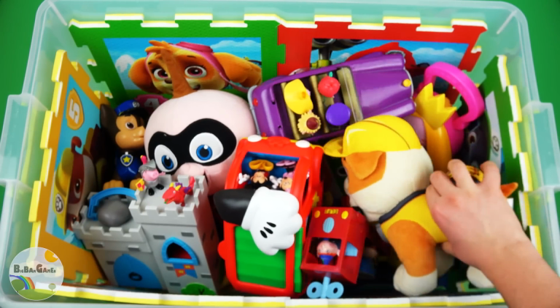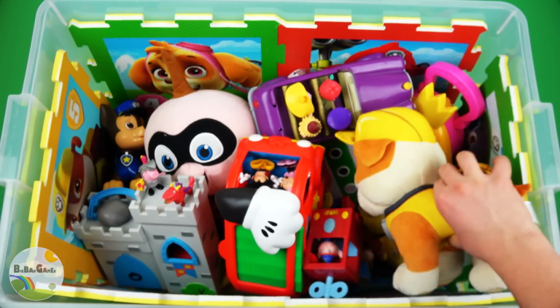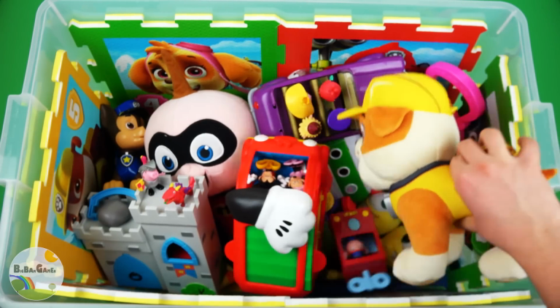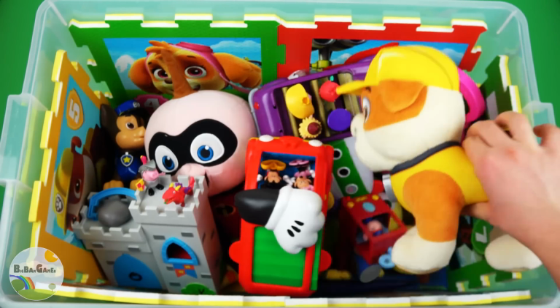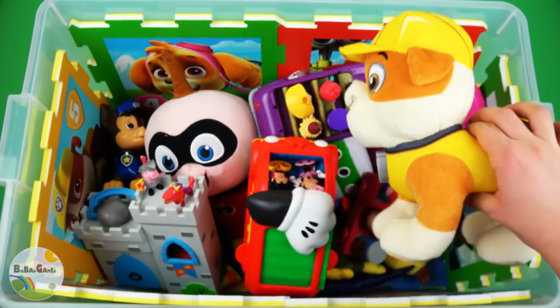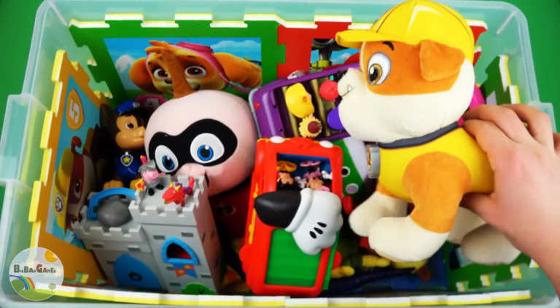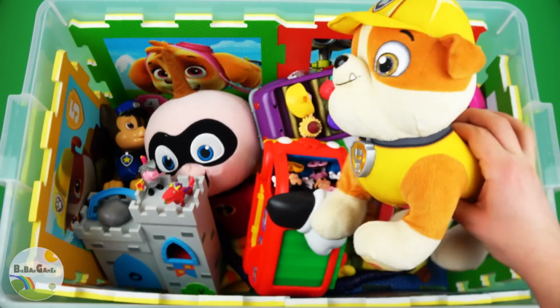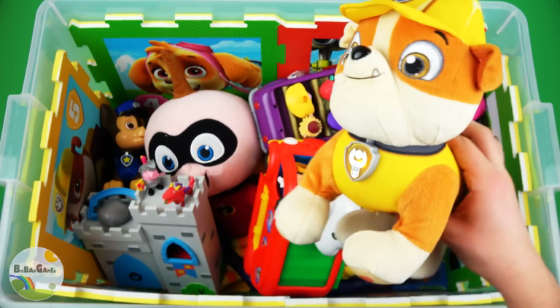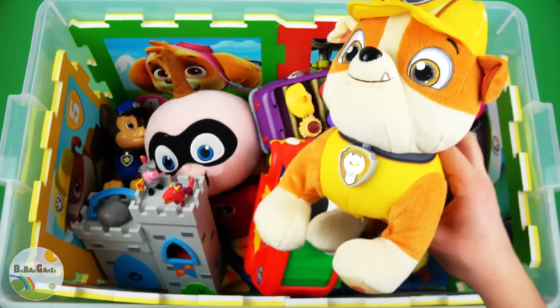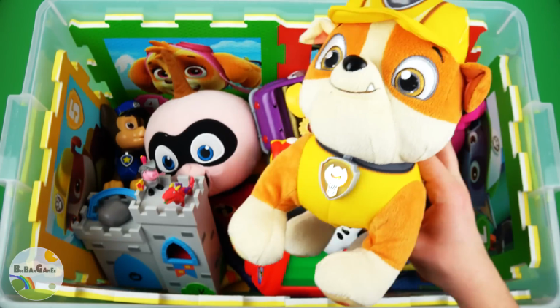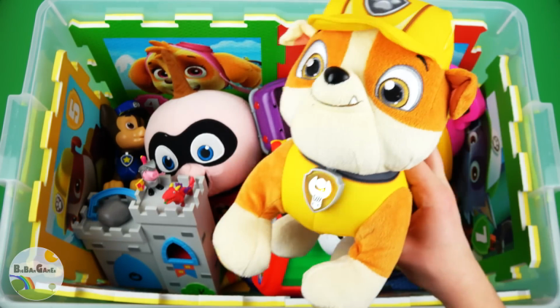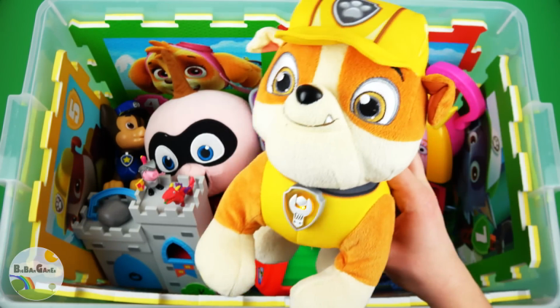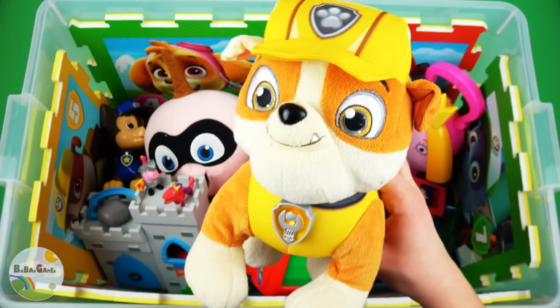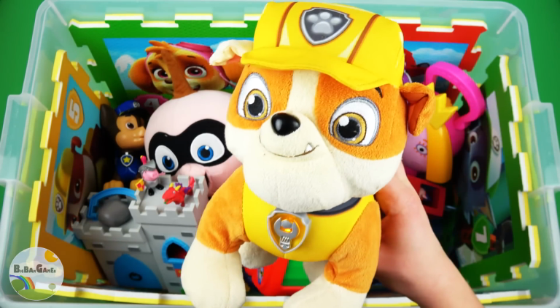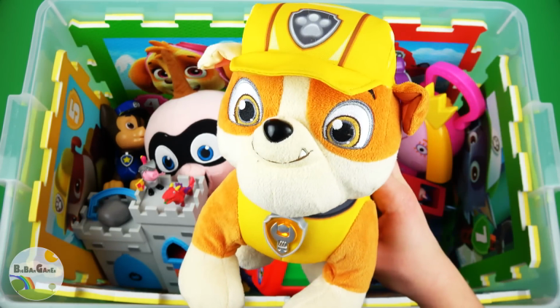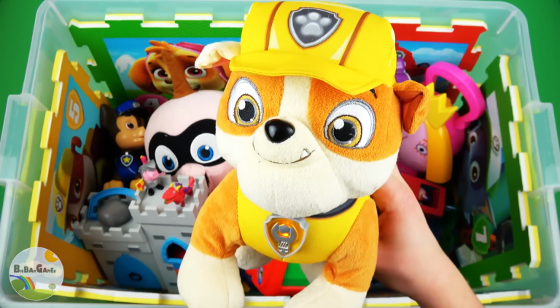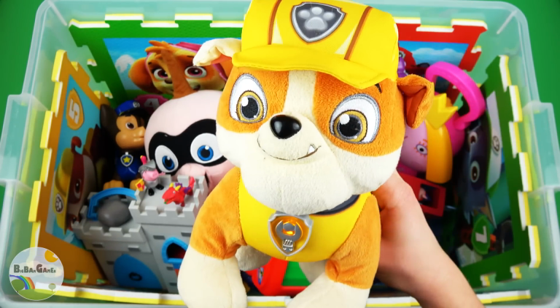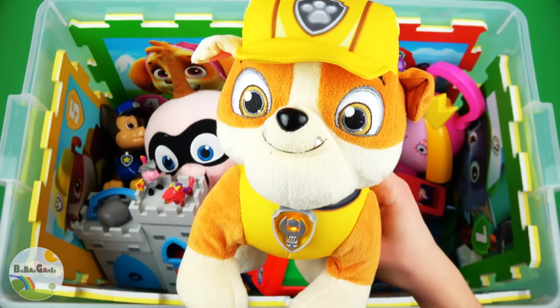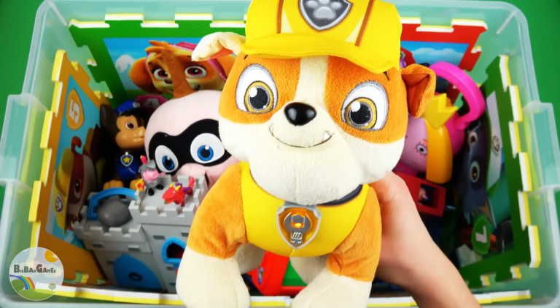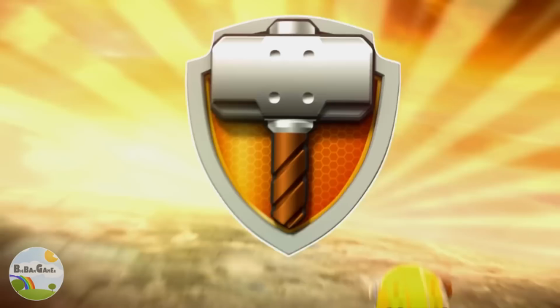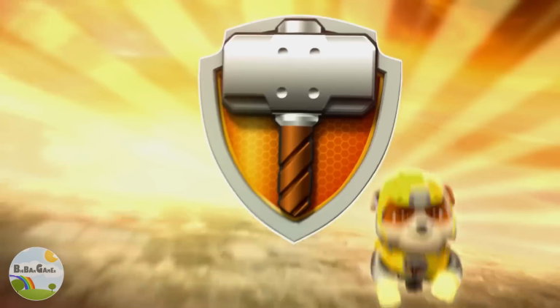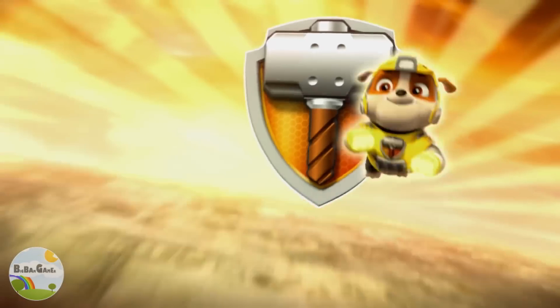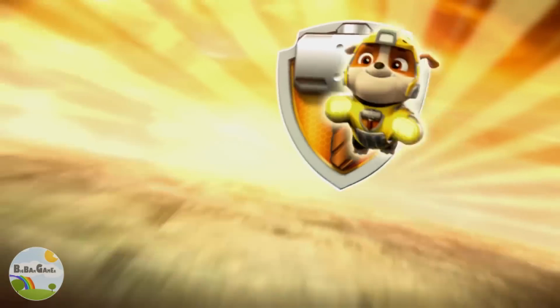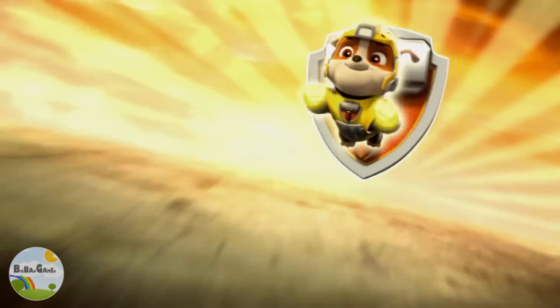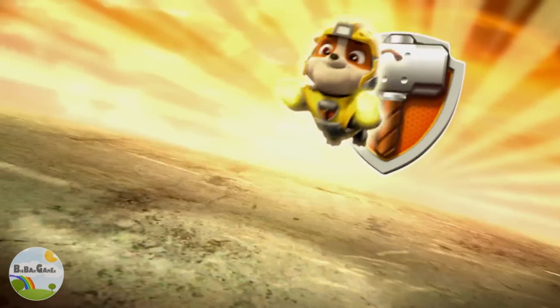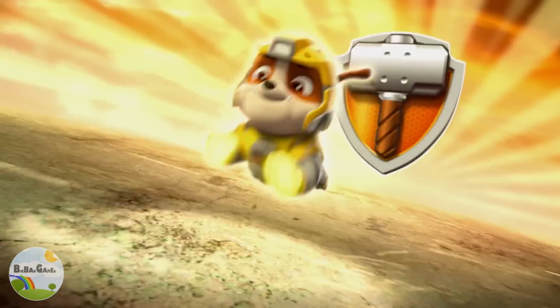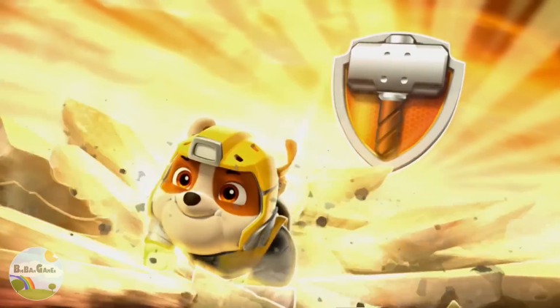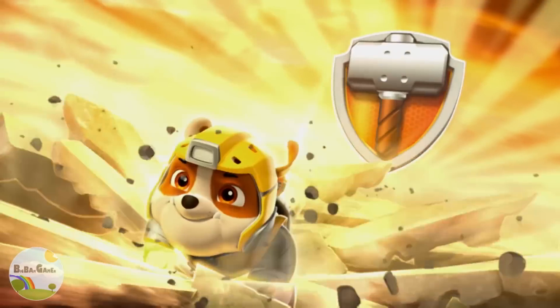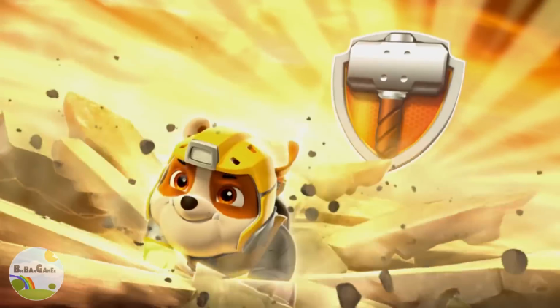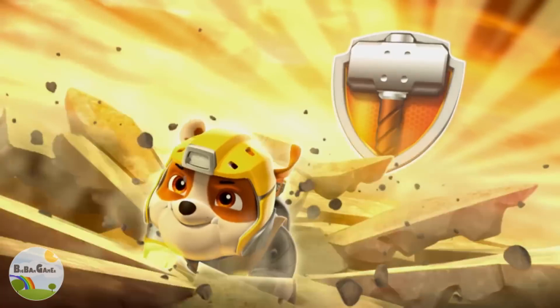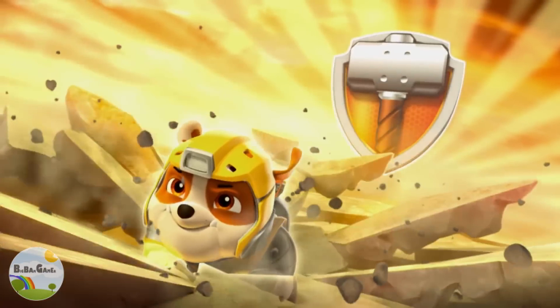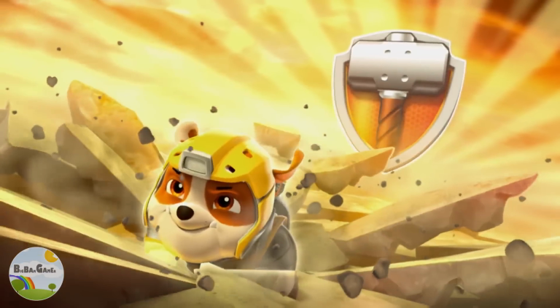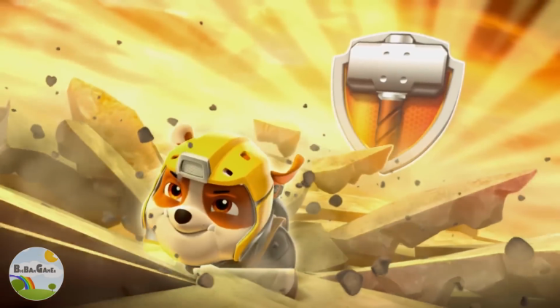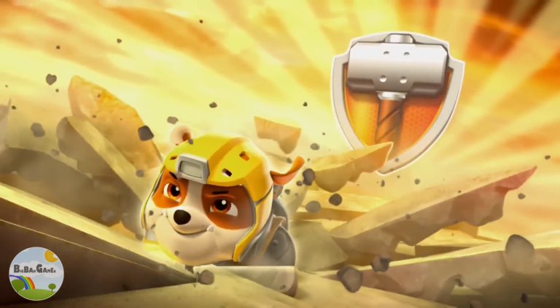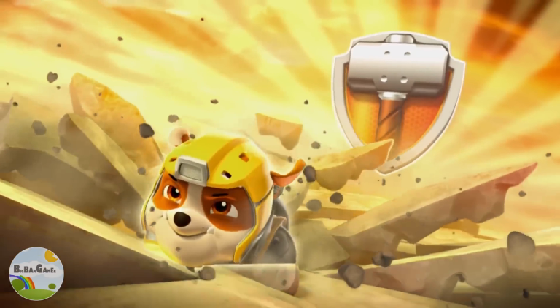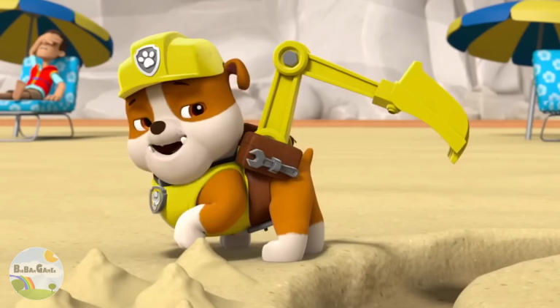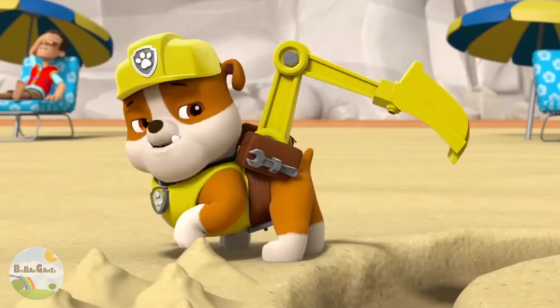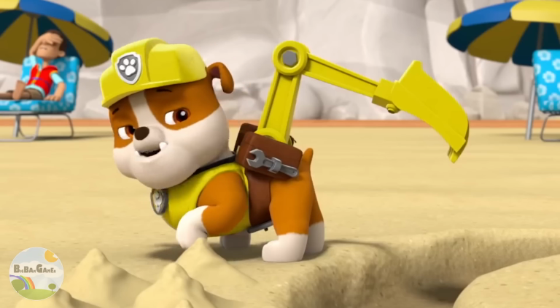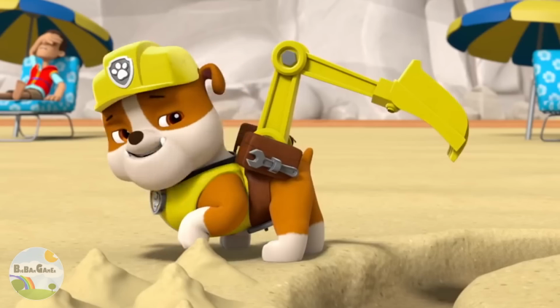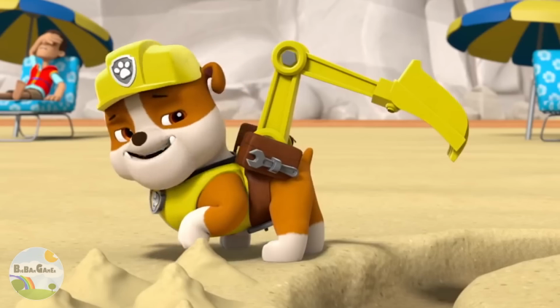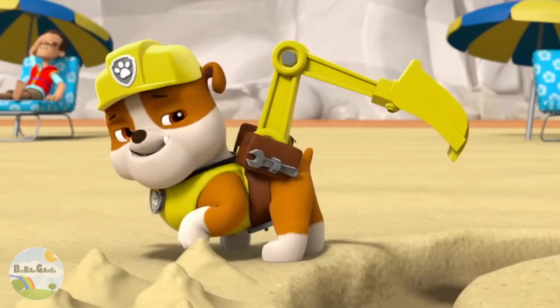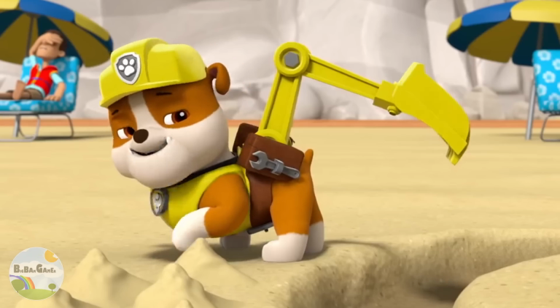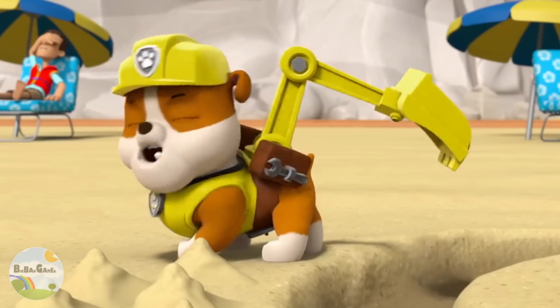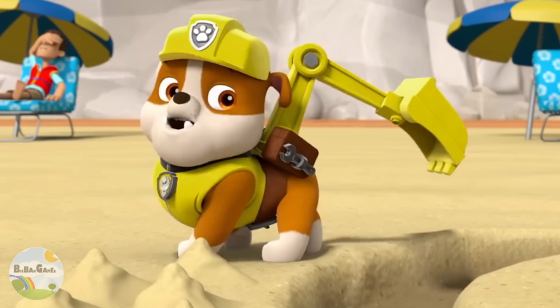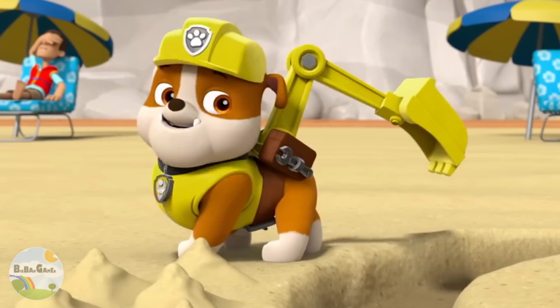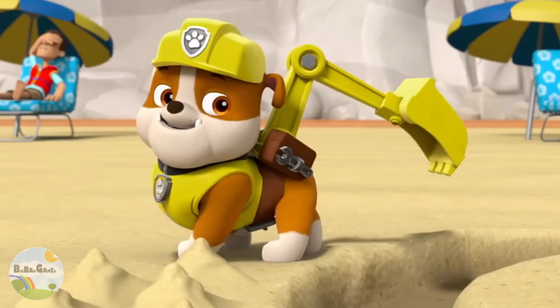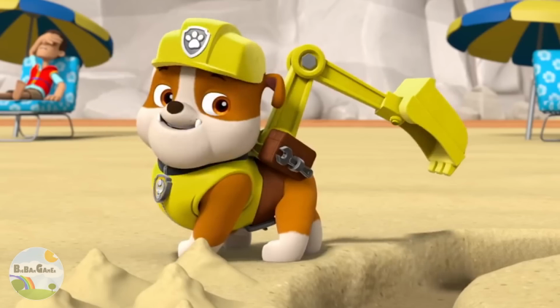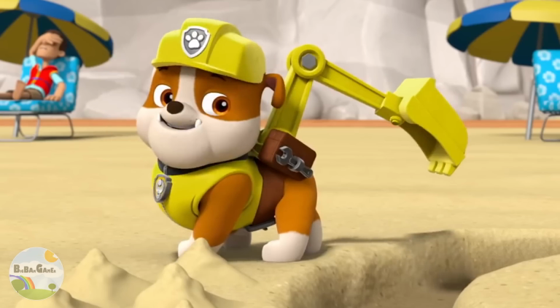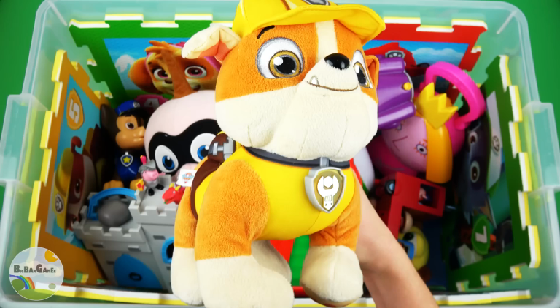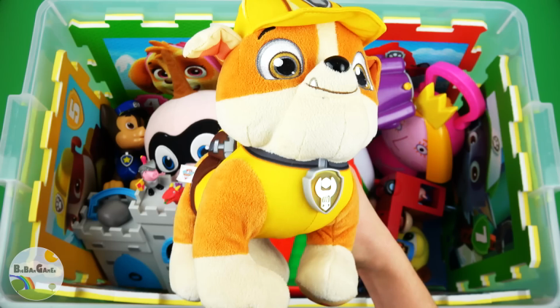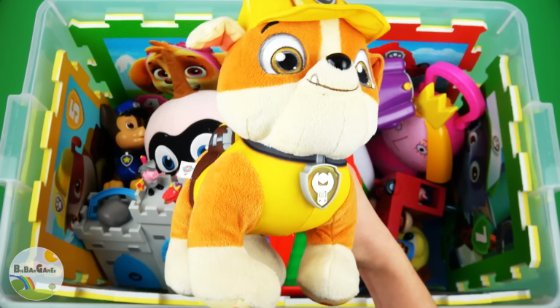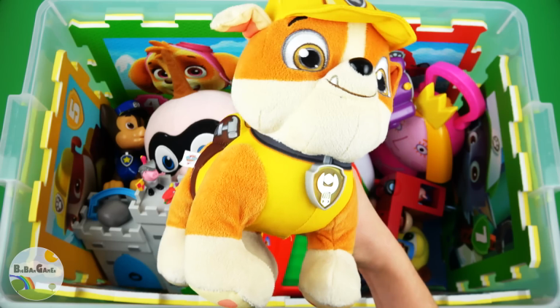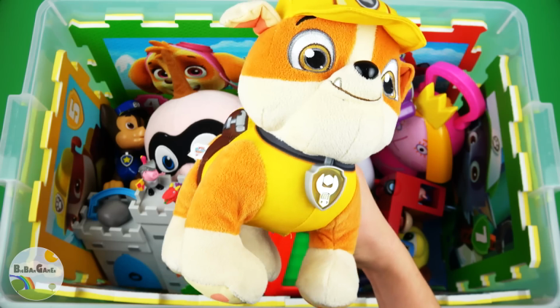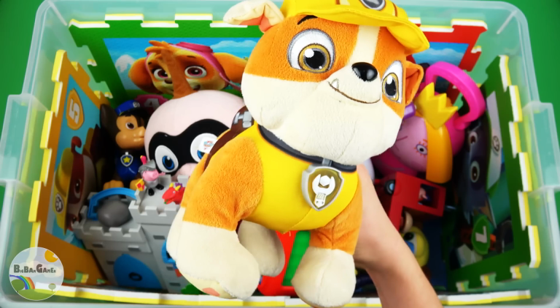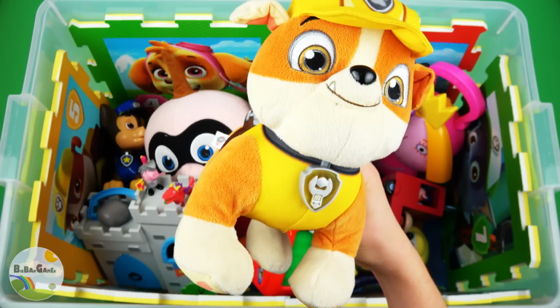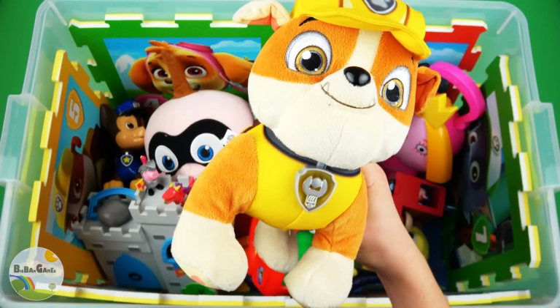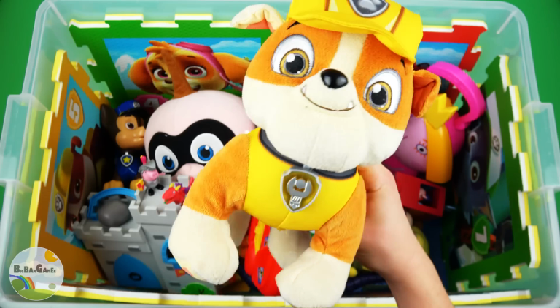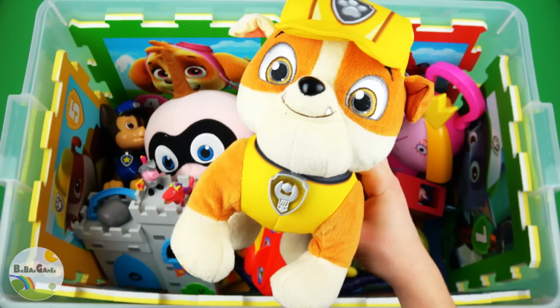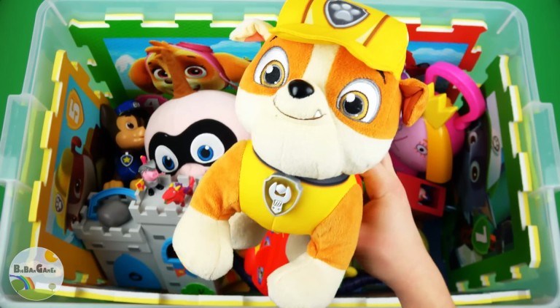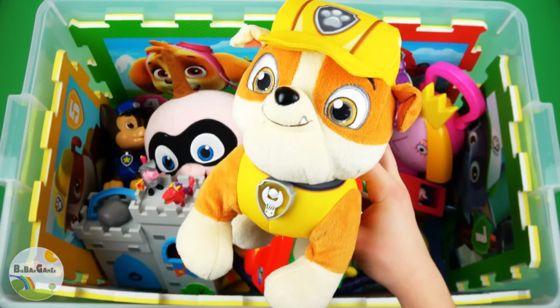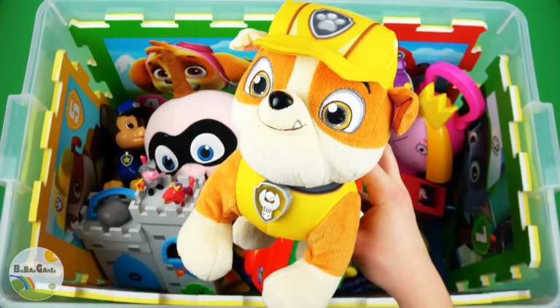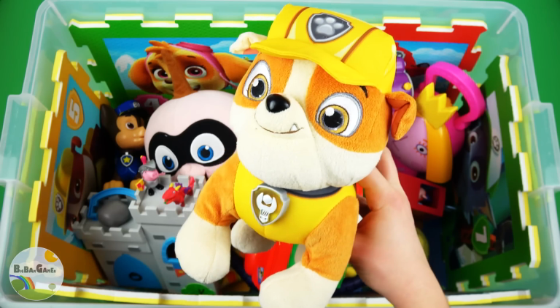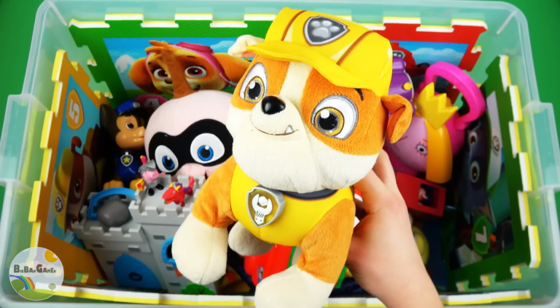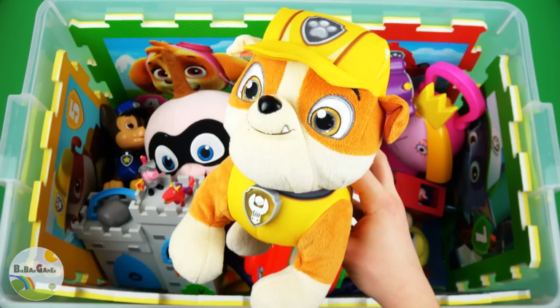Rubble, construction pup! I did digging, I'm a builder pup!